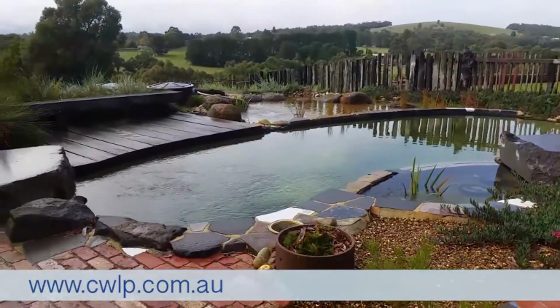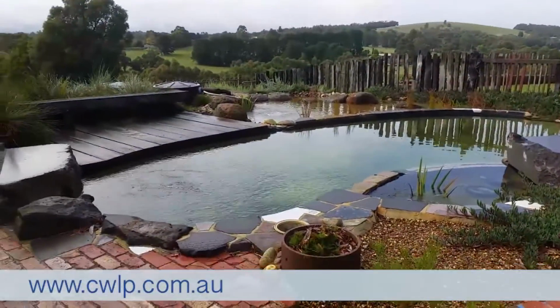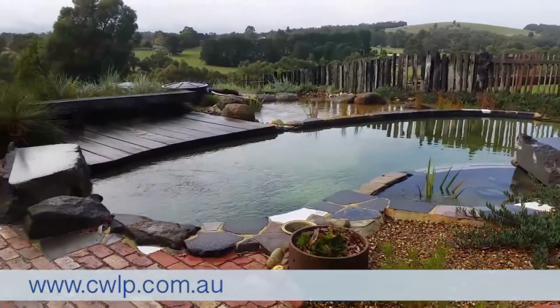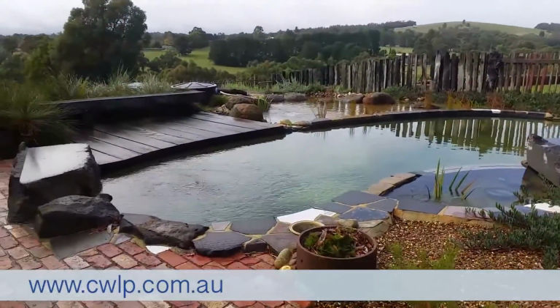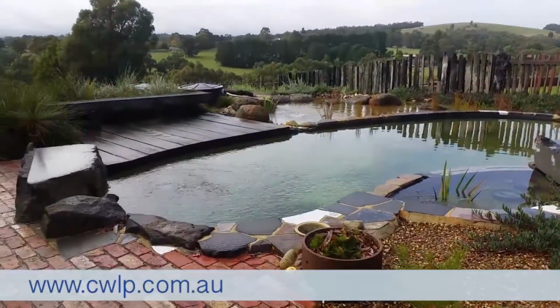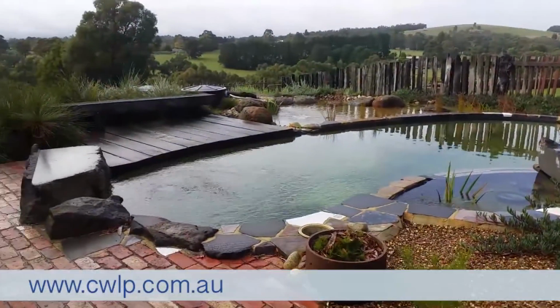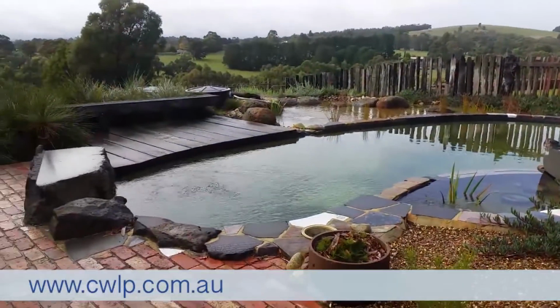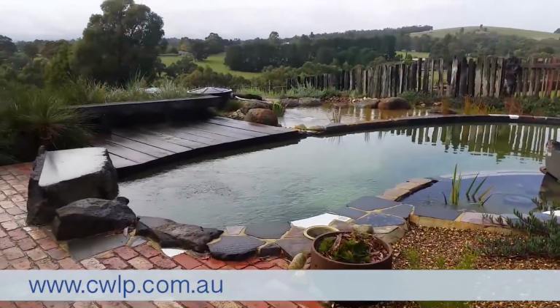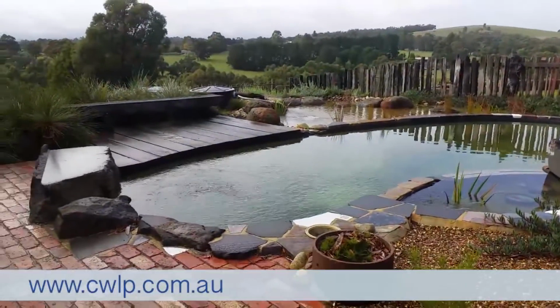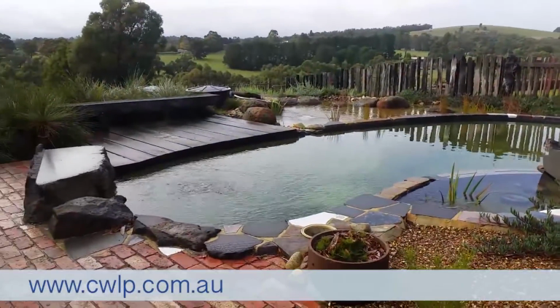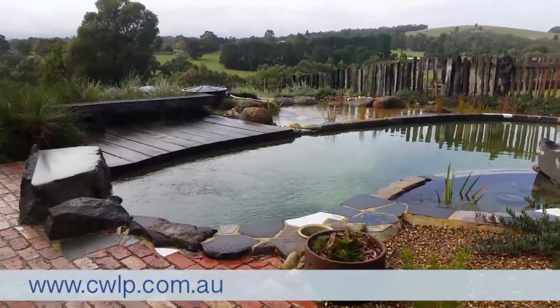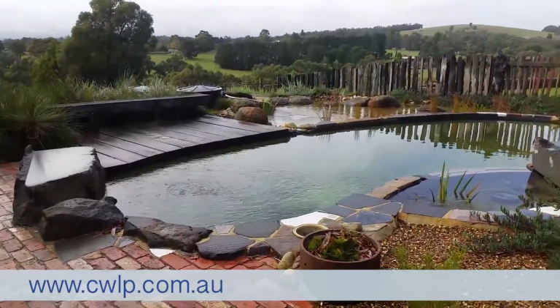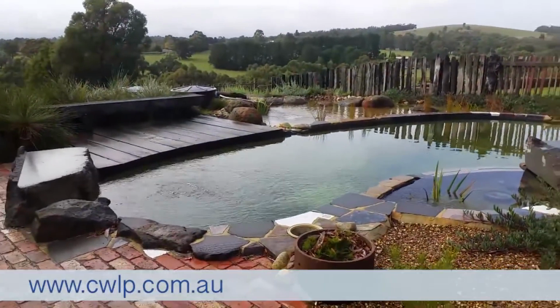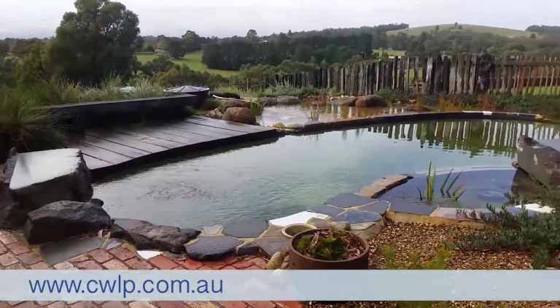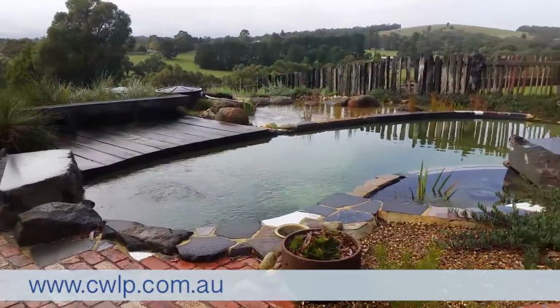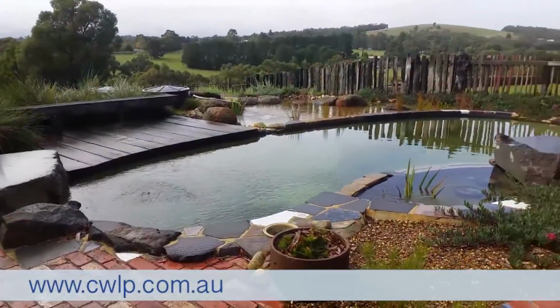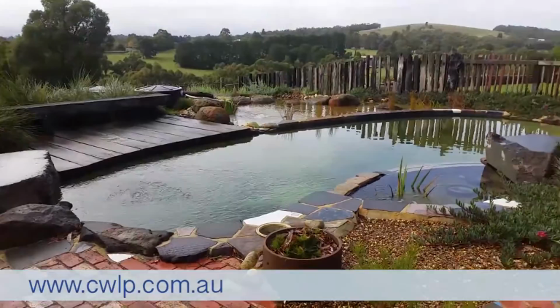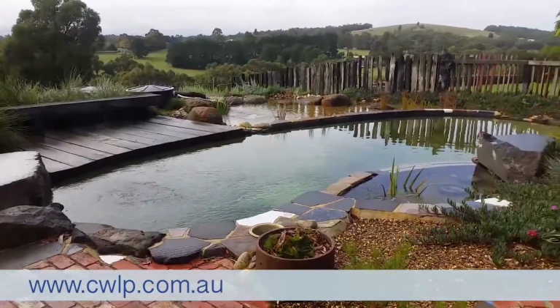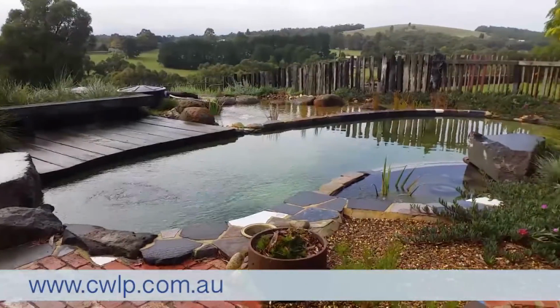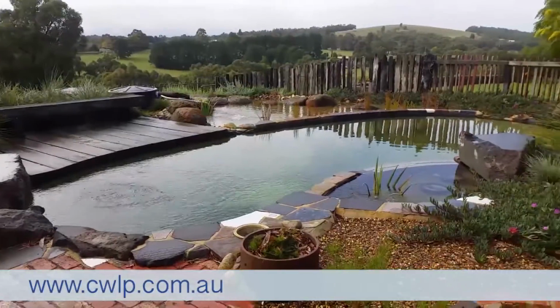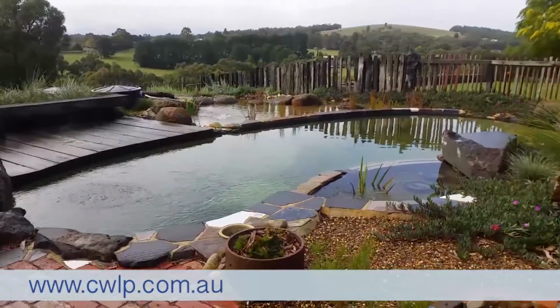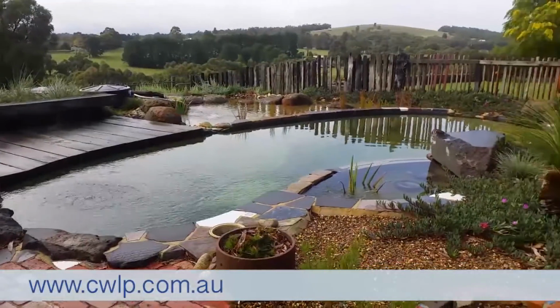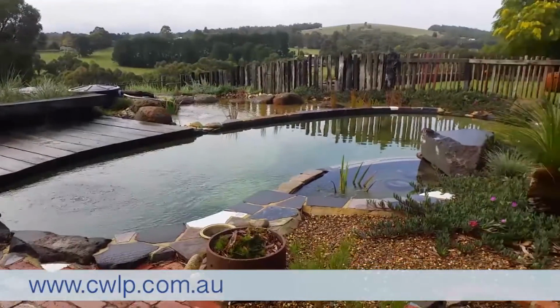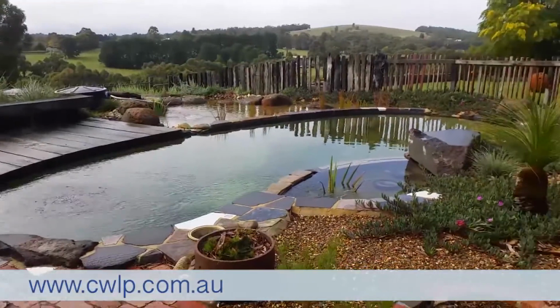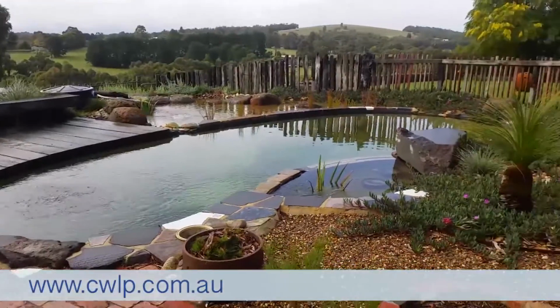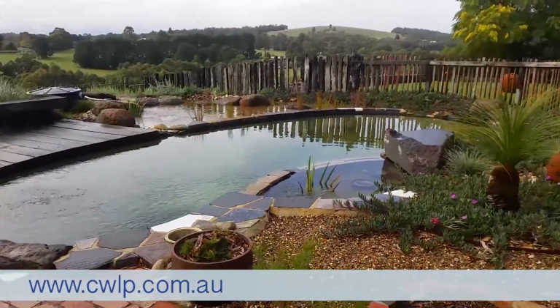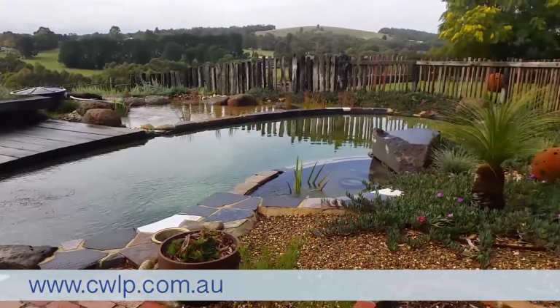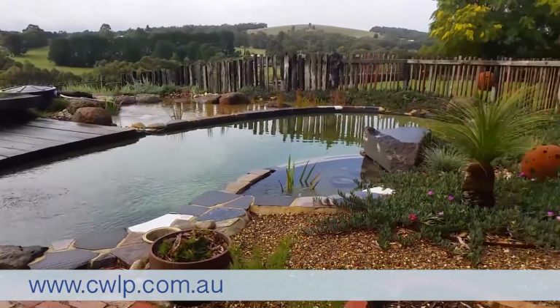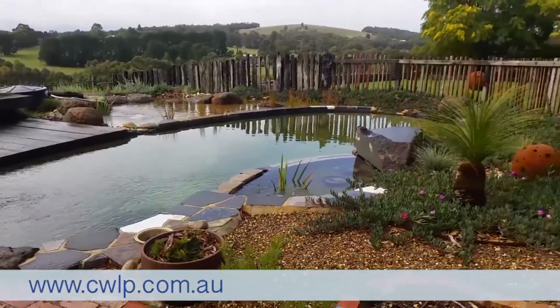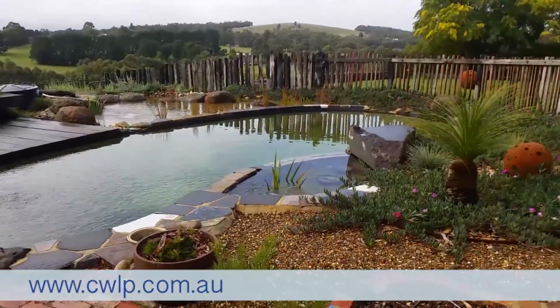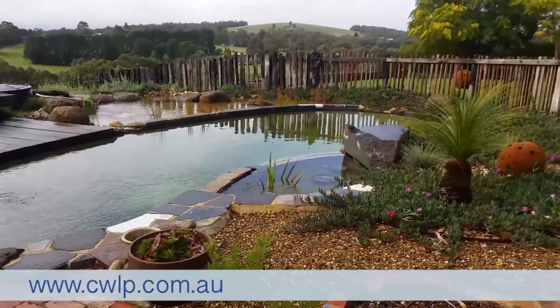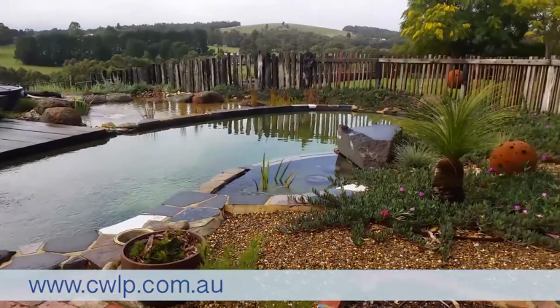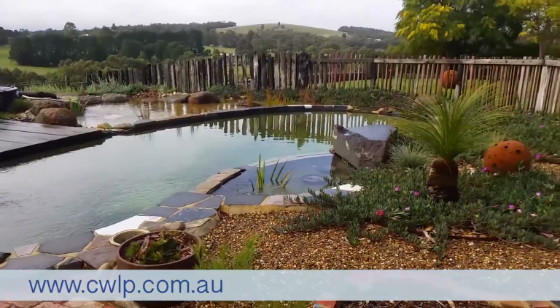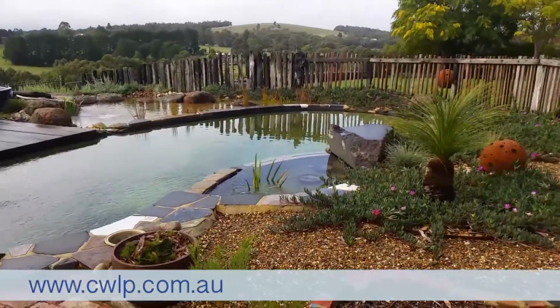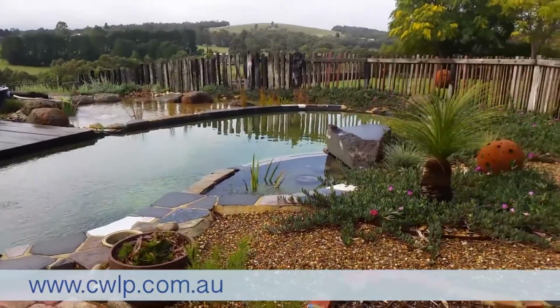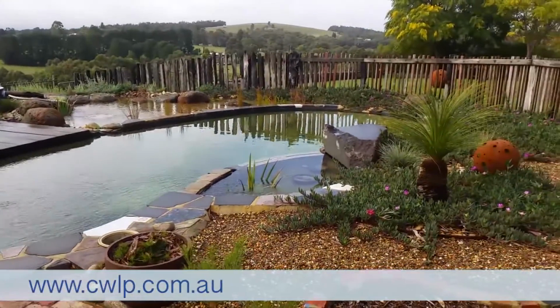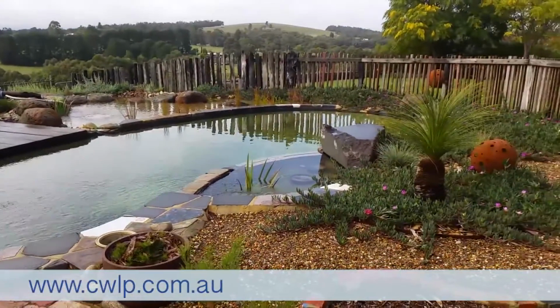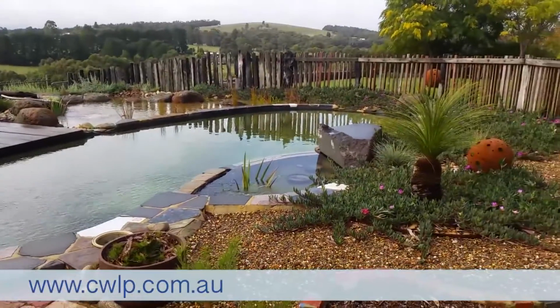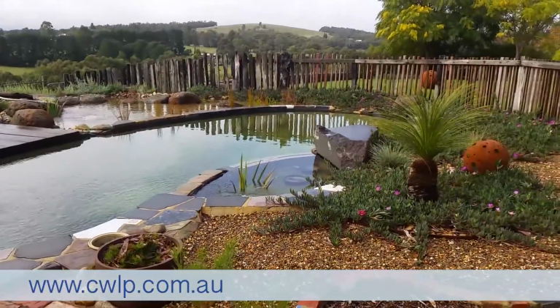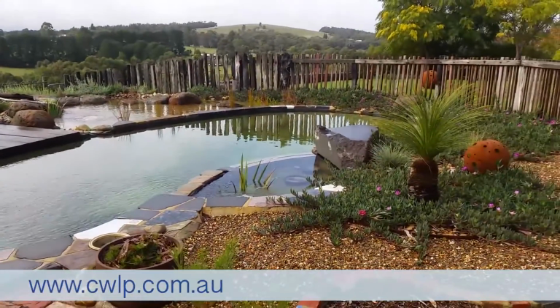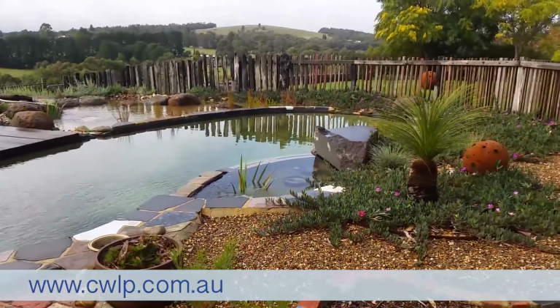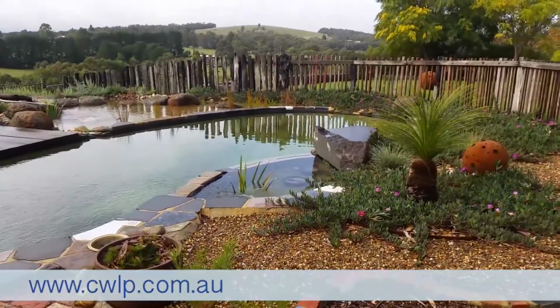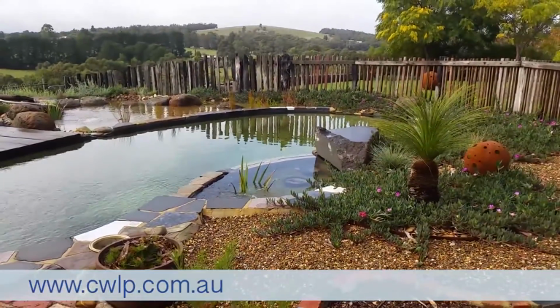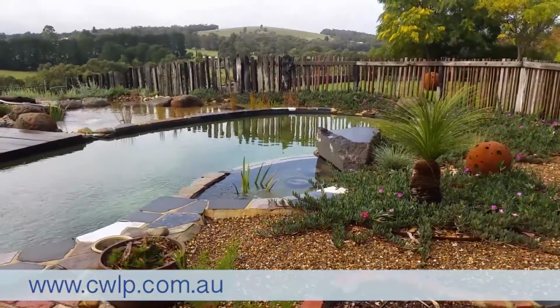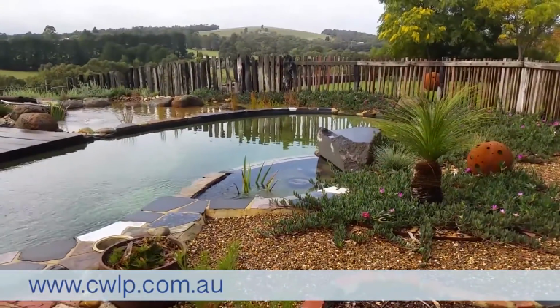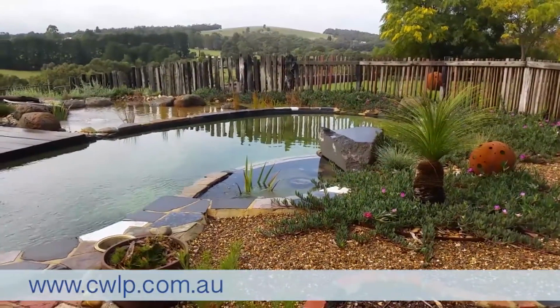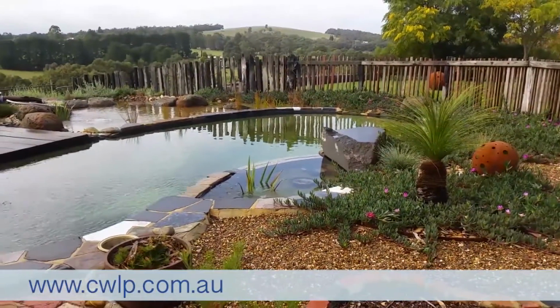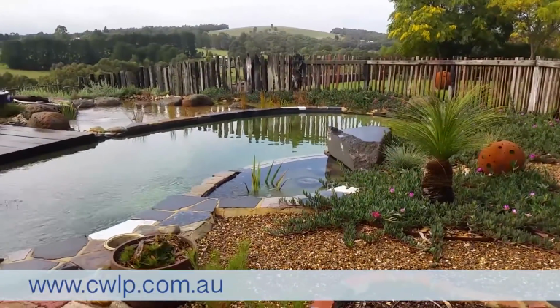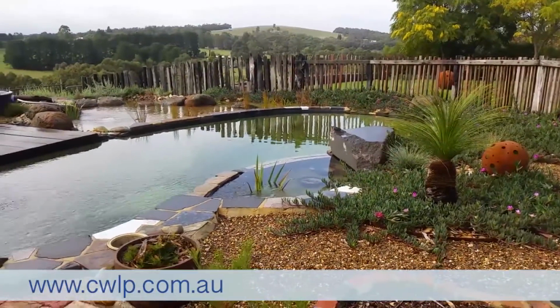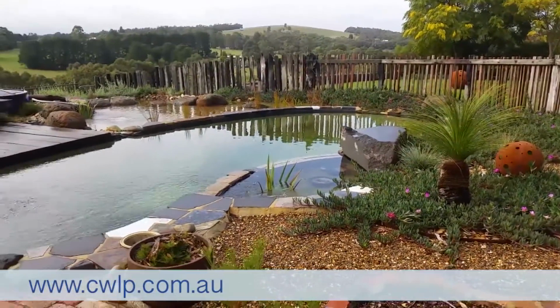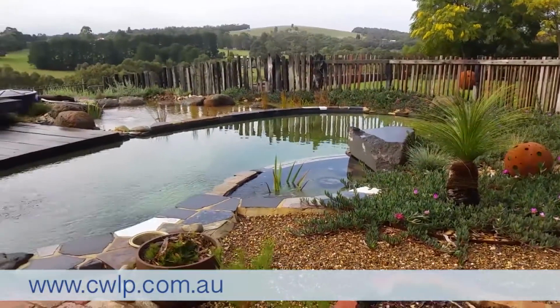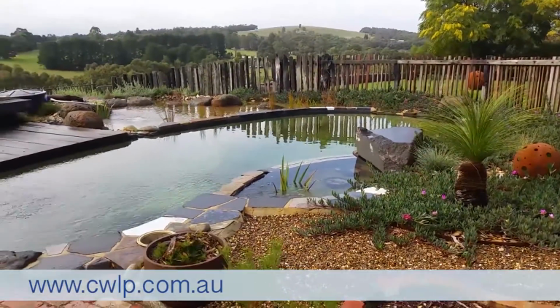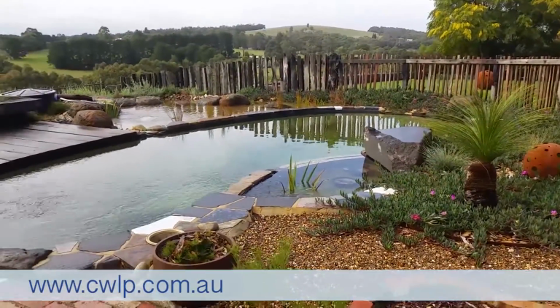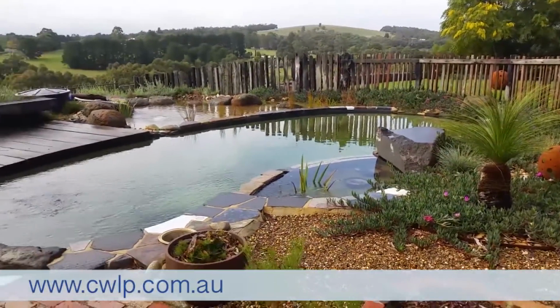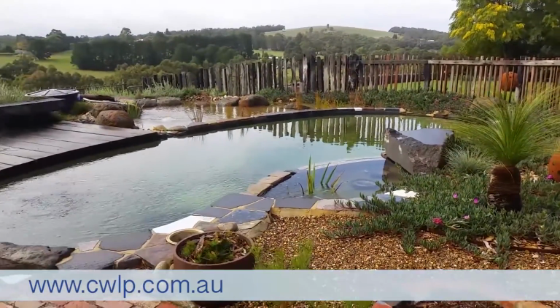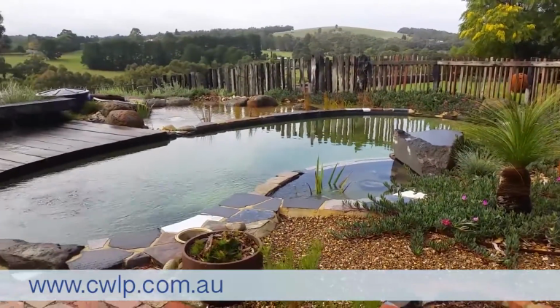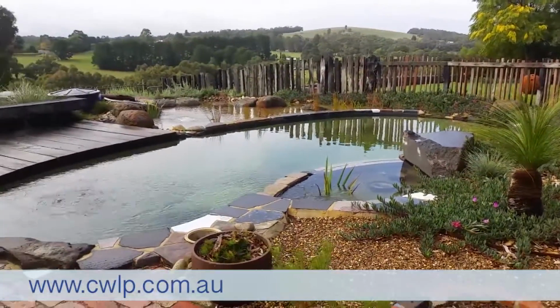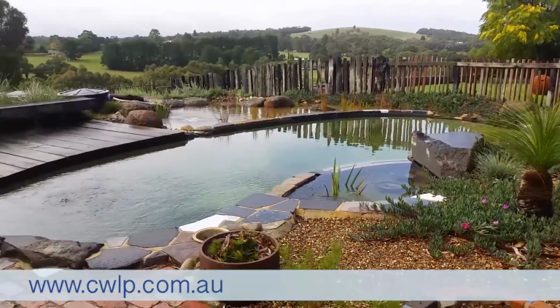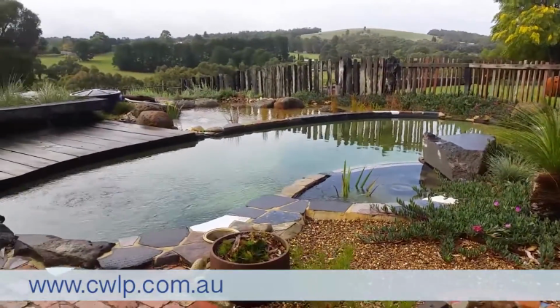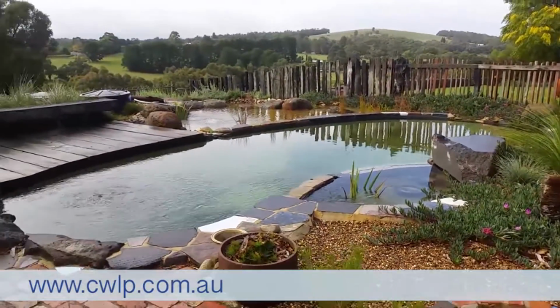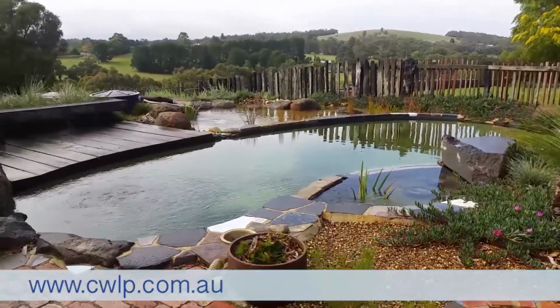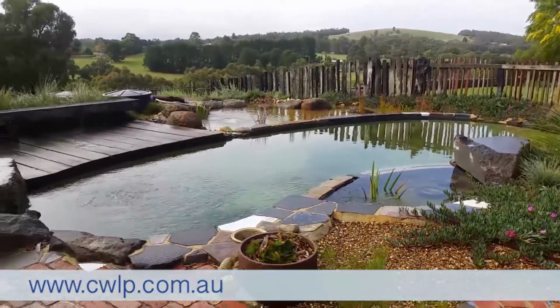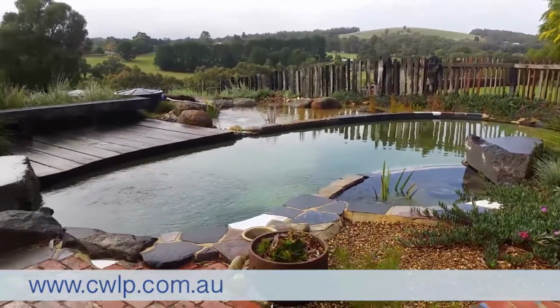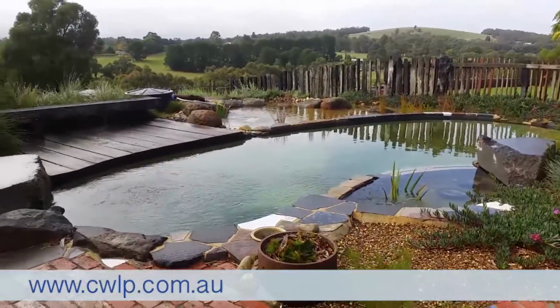Very impressive system — he's done a great job, and it's great to see the water quality is as good as it is.